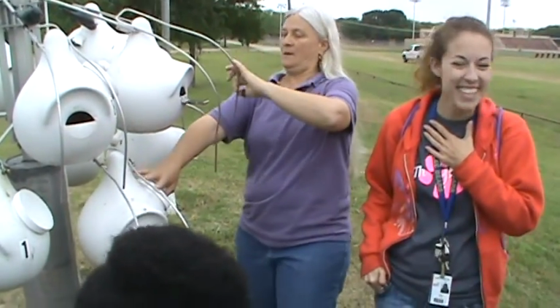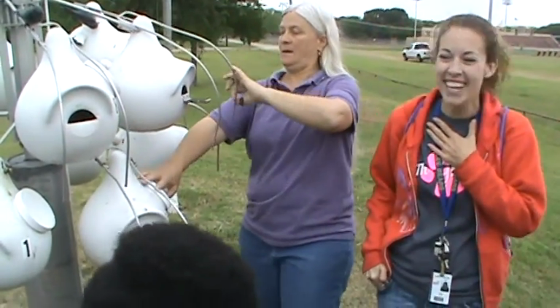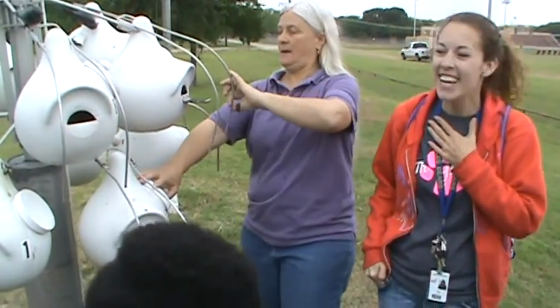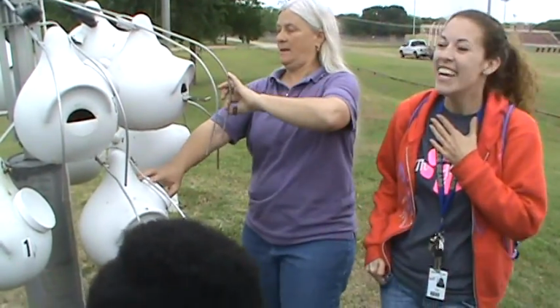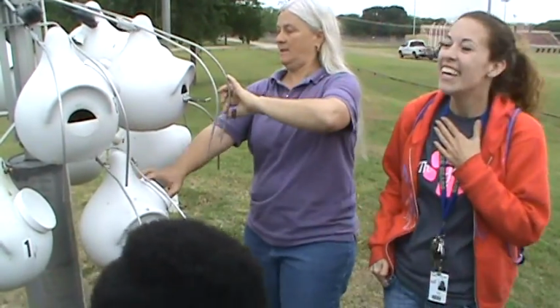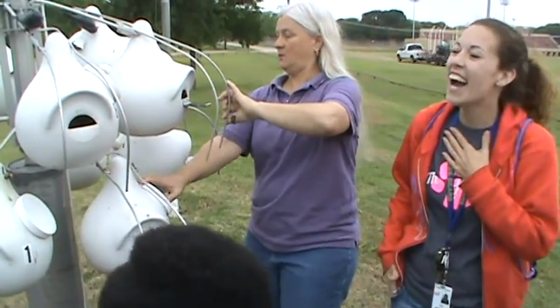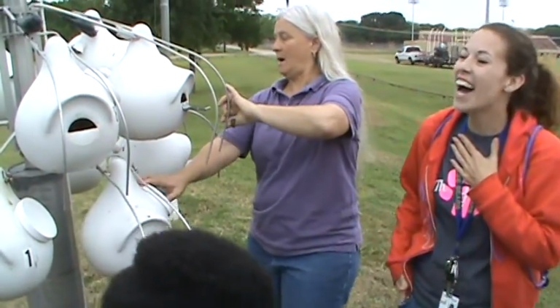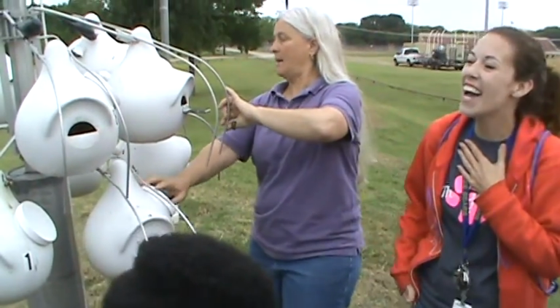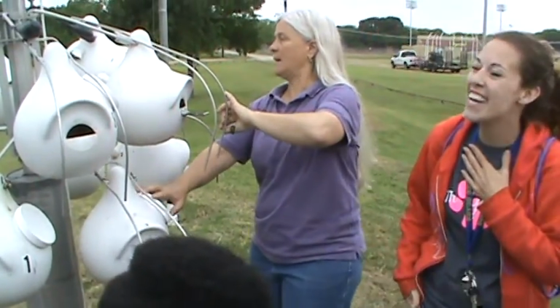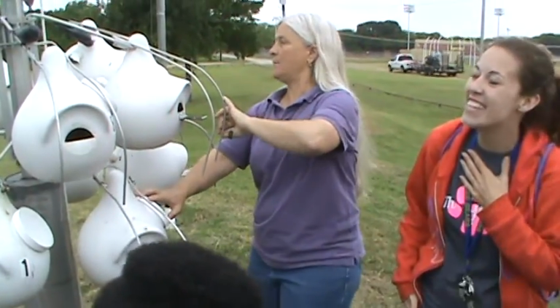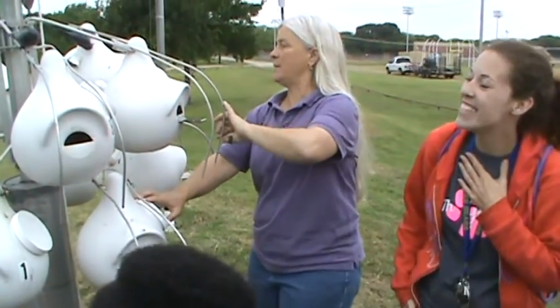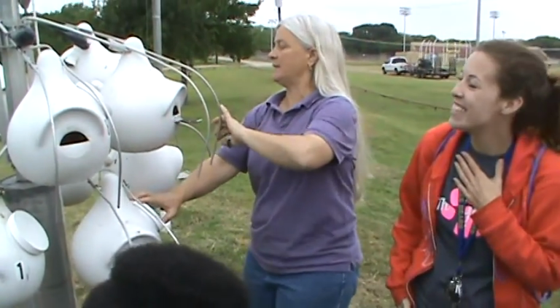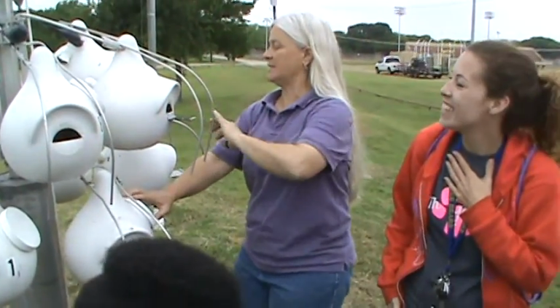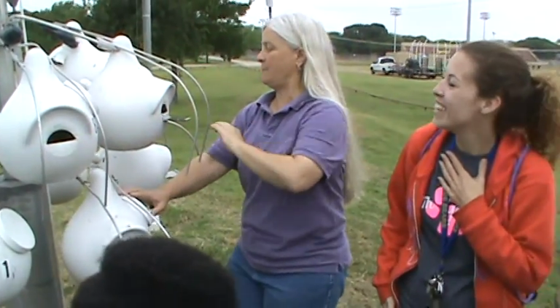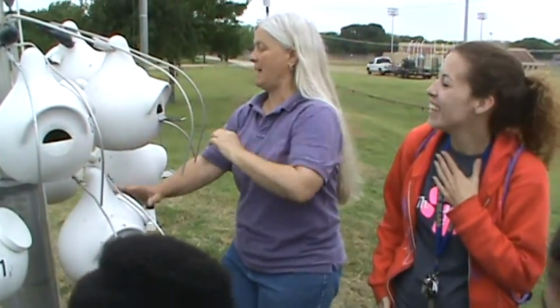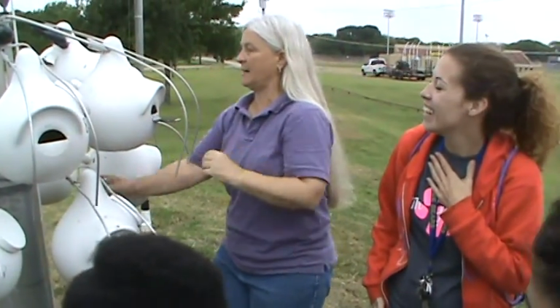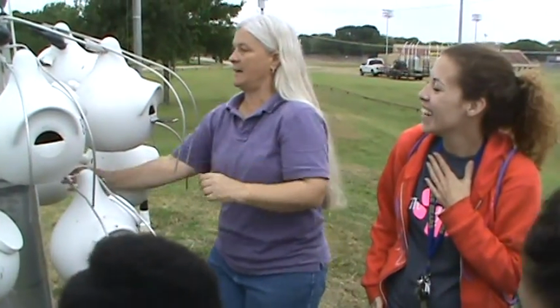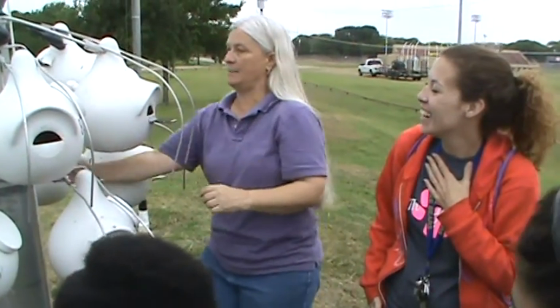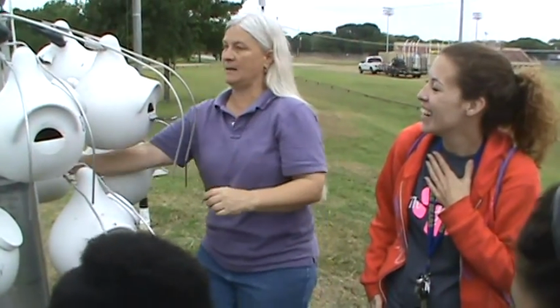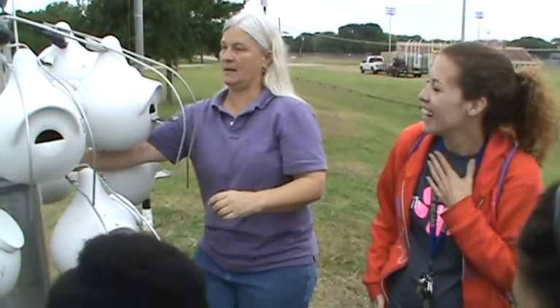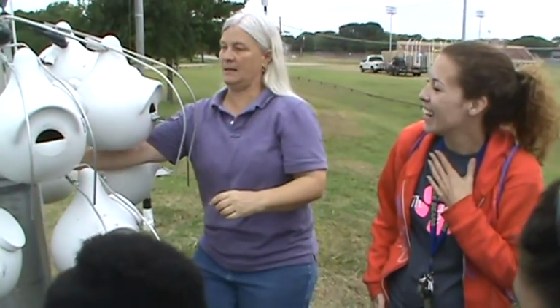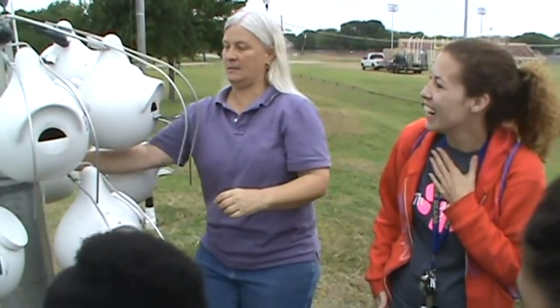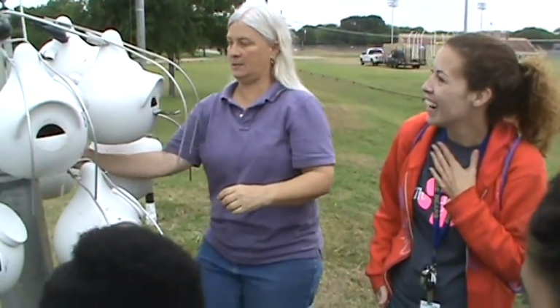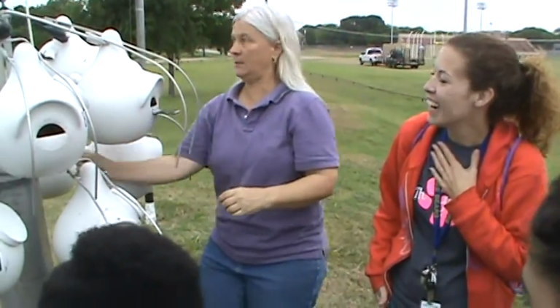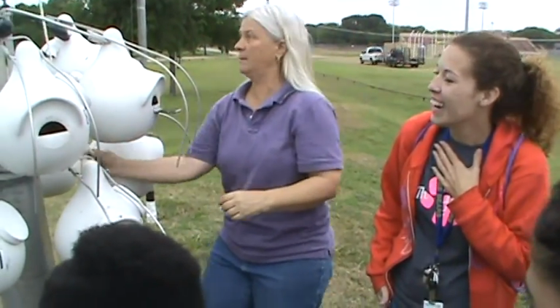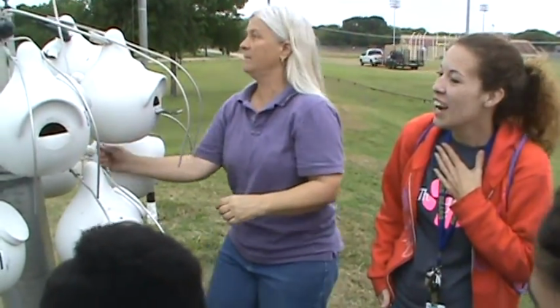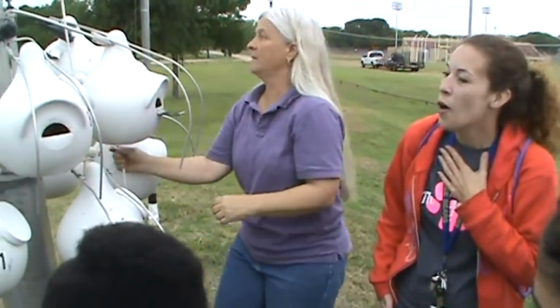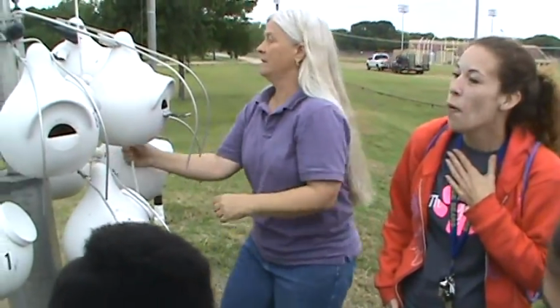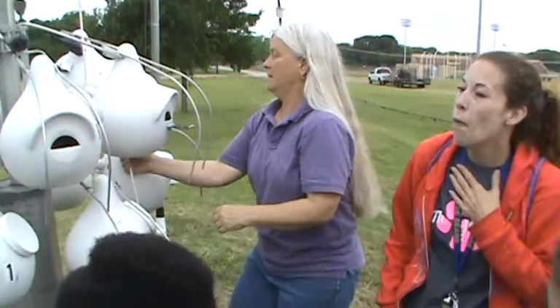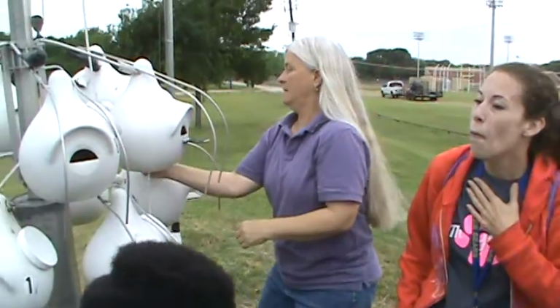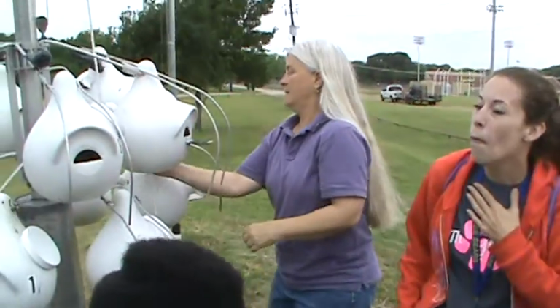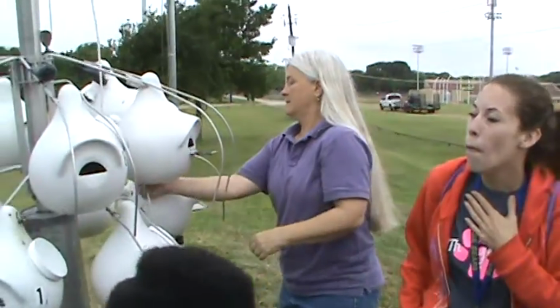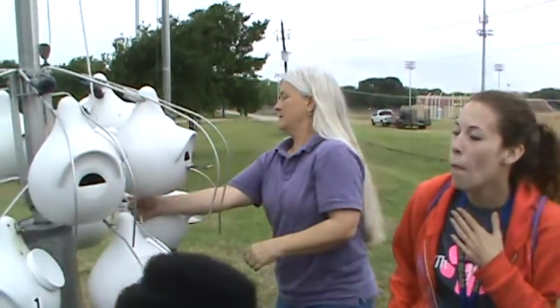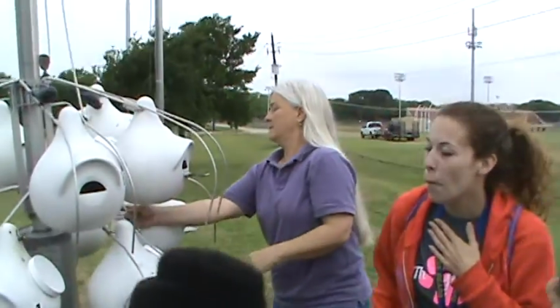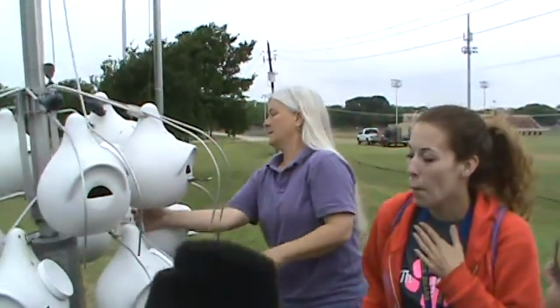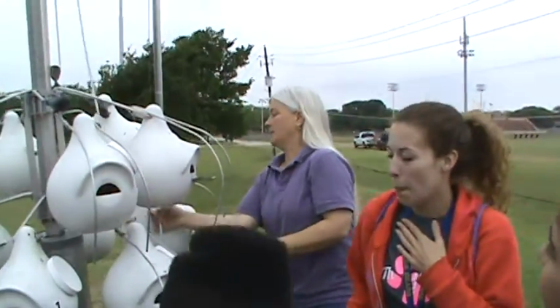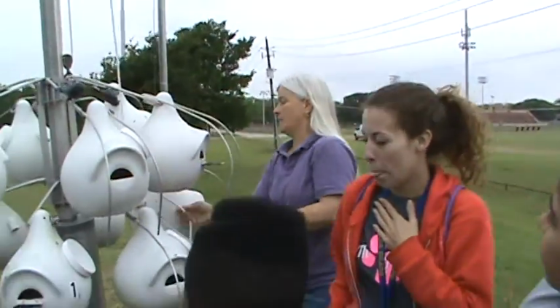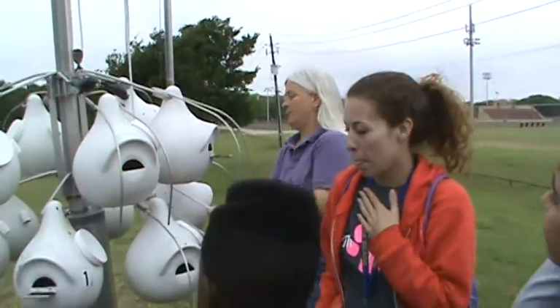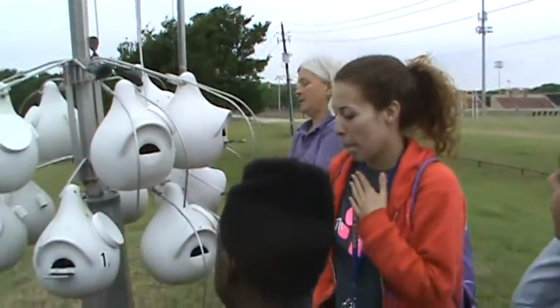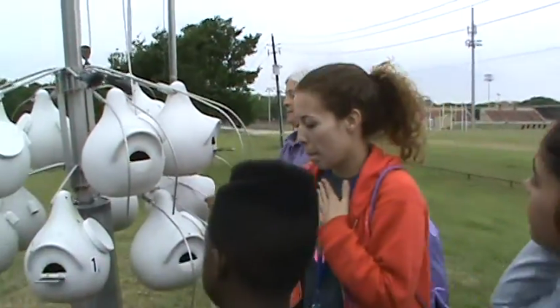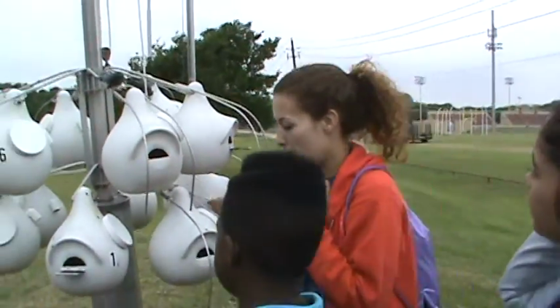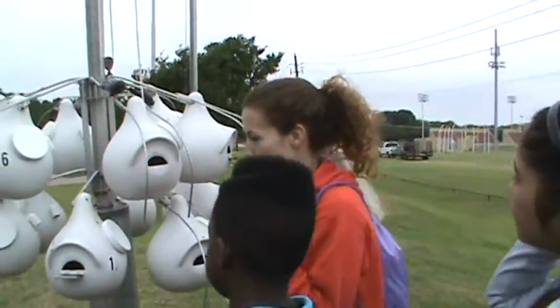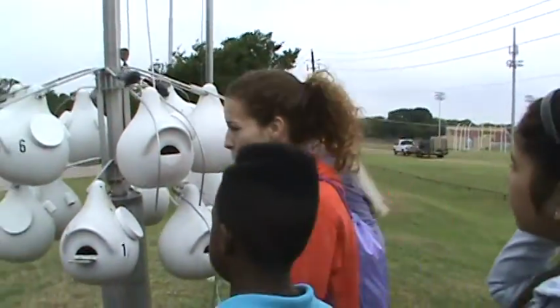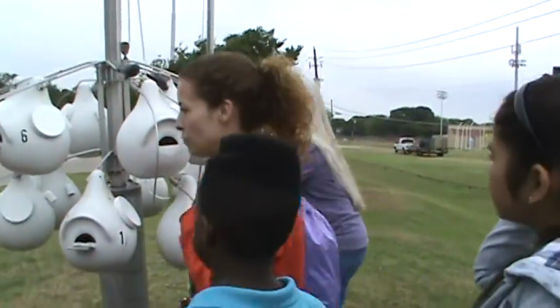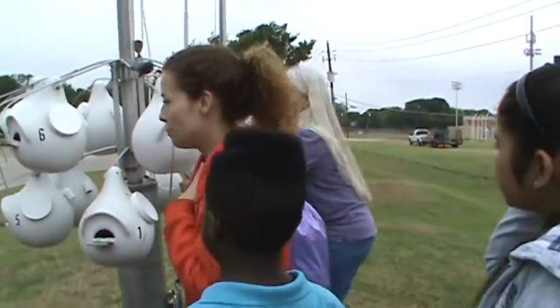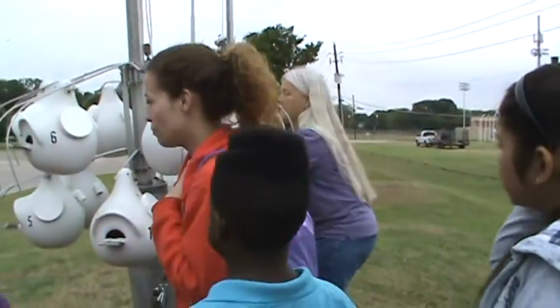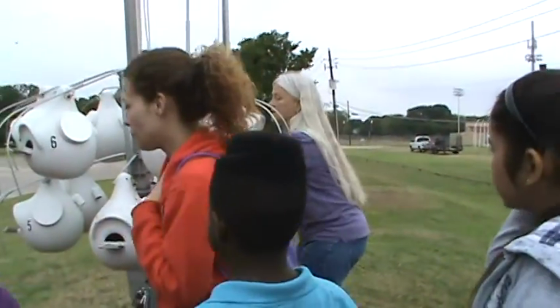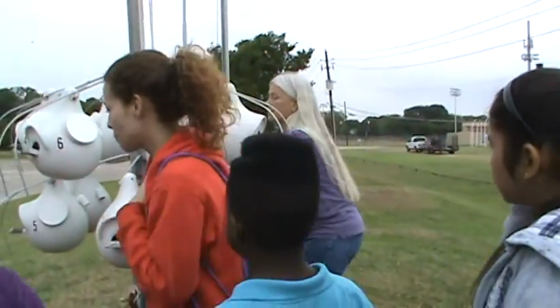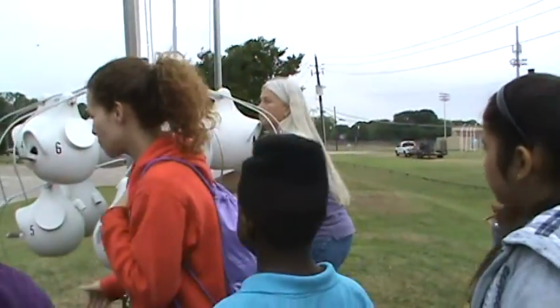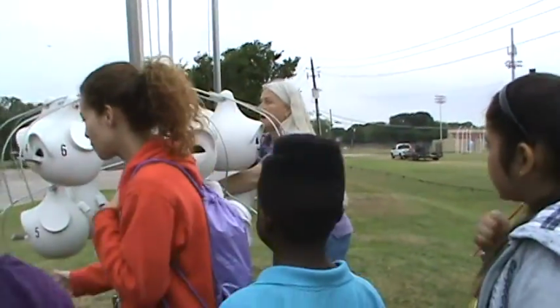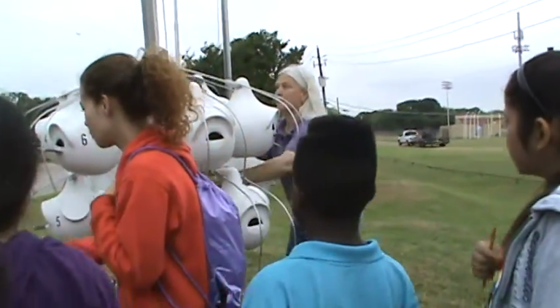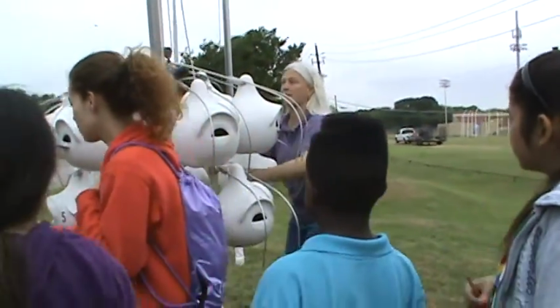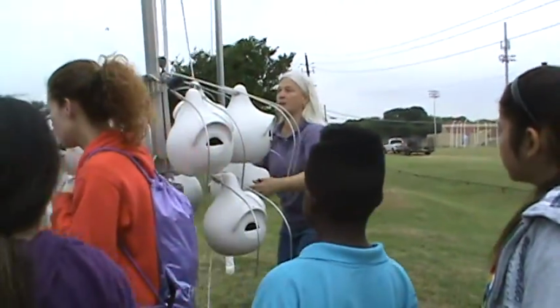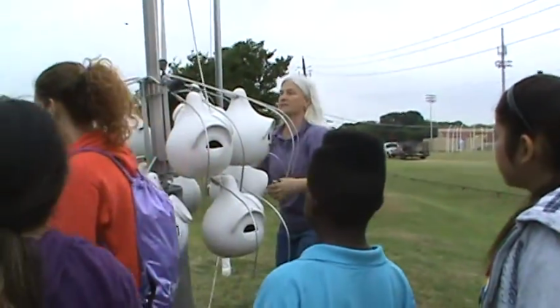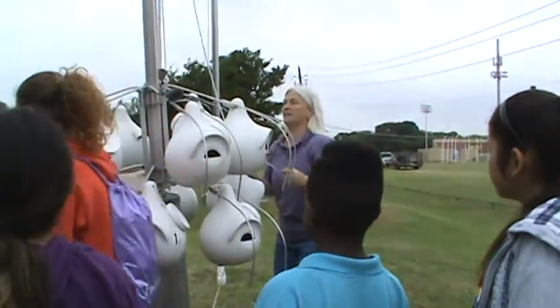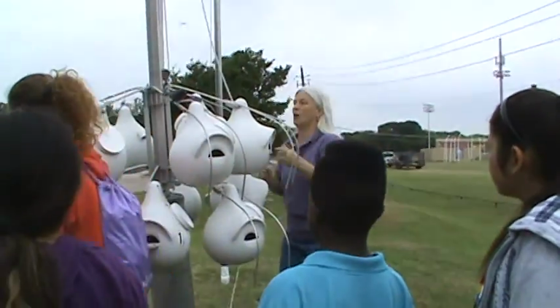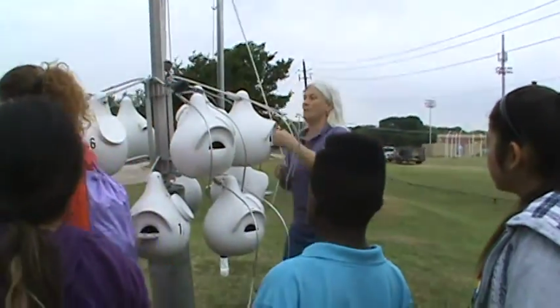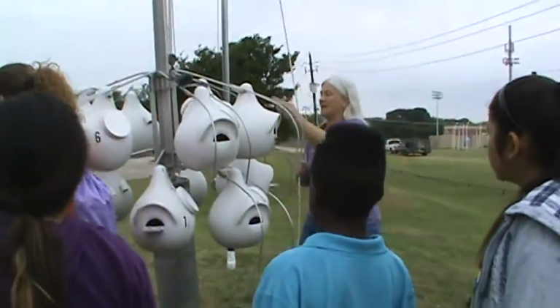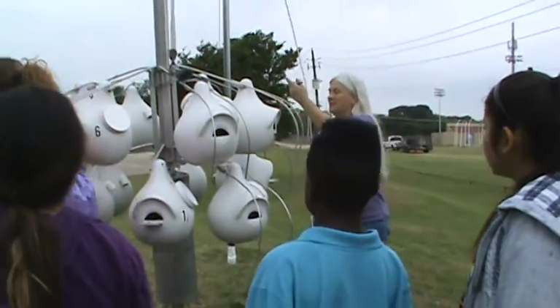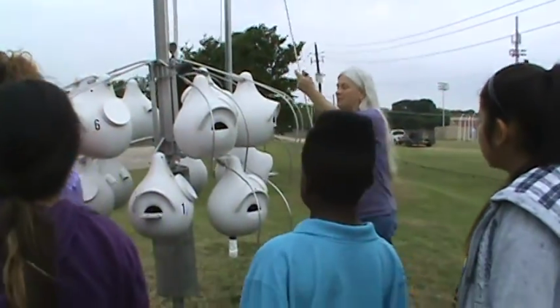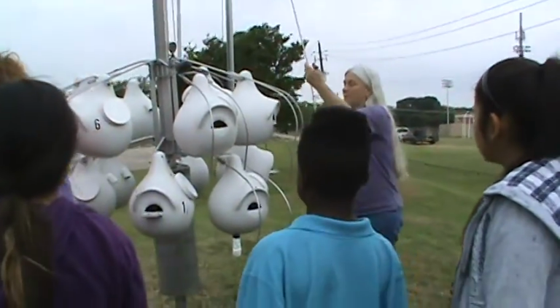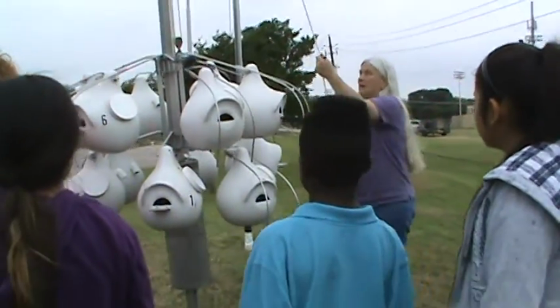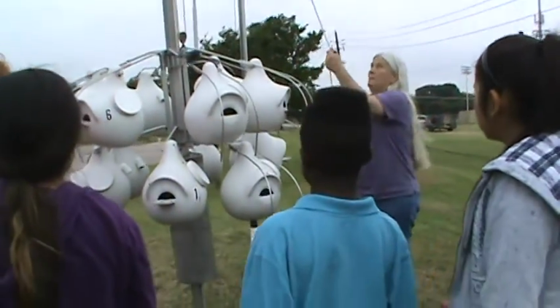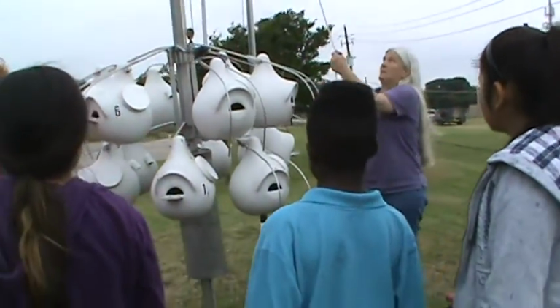All right, guys. I'm going to put this back up here so the mama birds can go back to their babies.